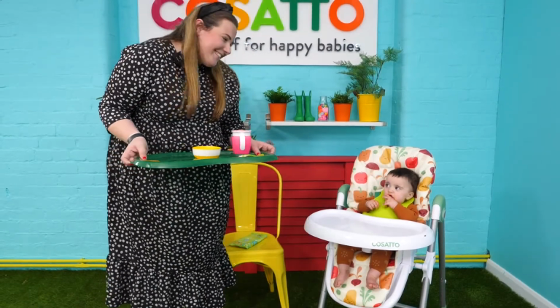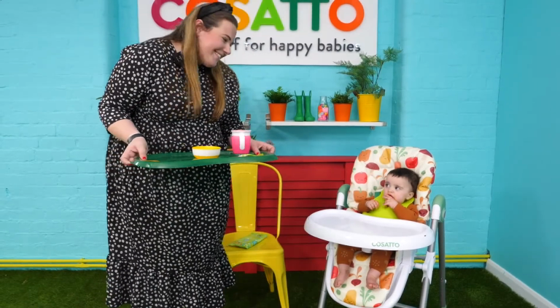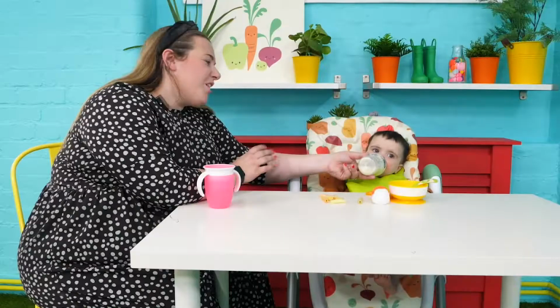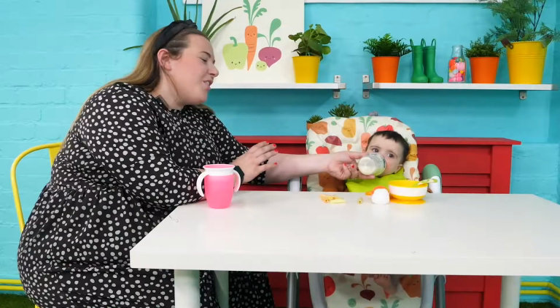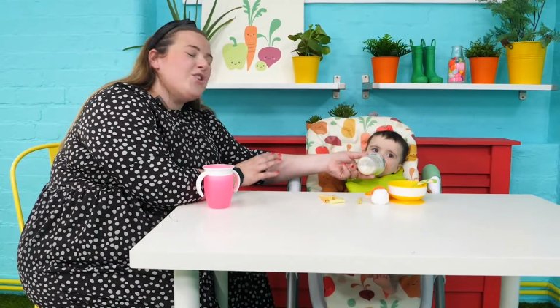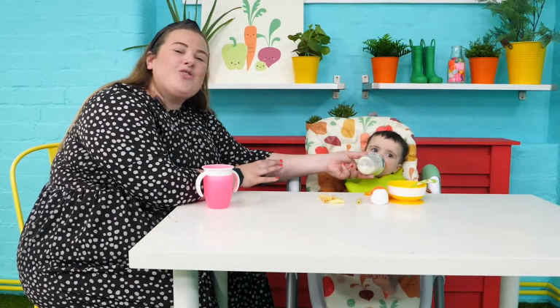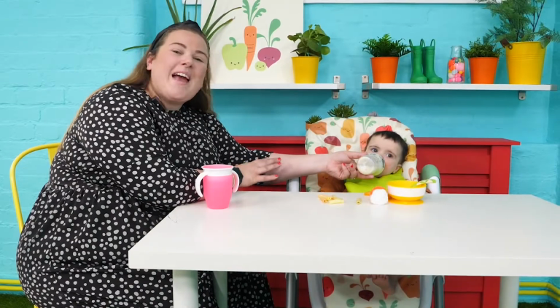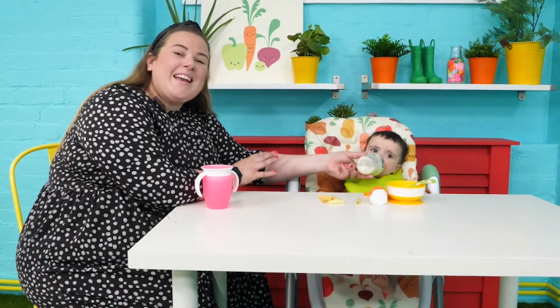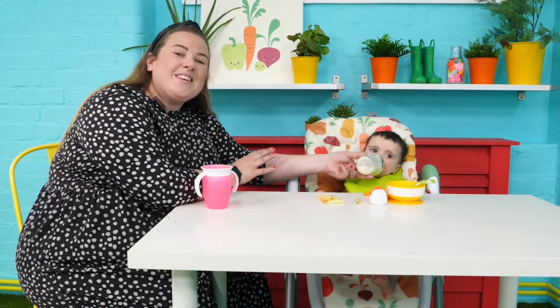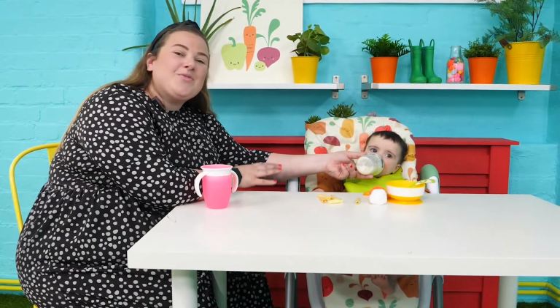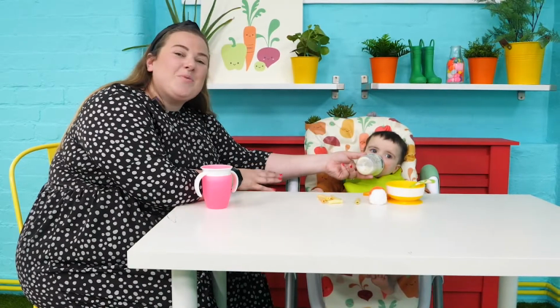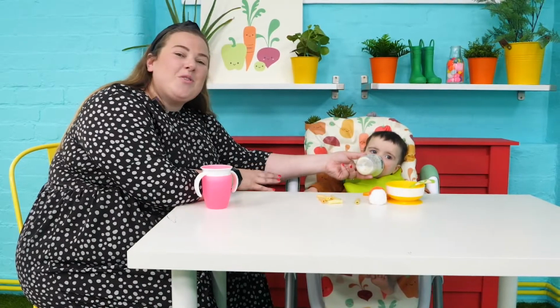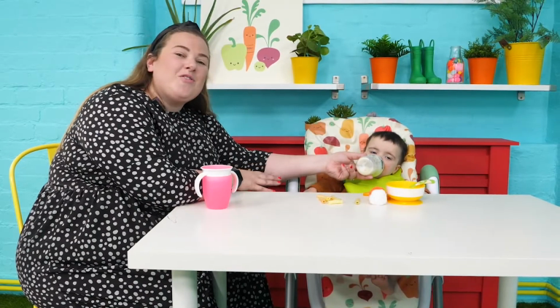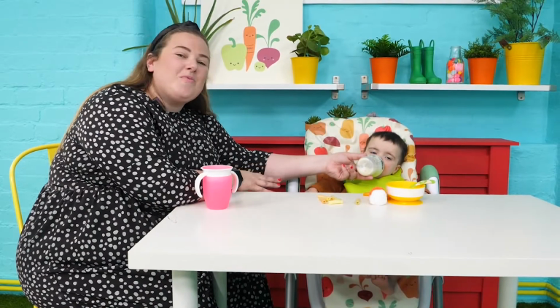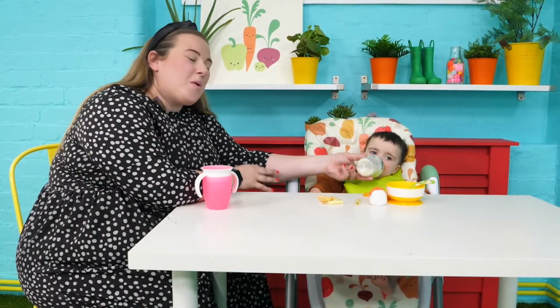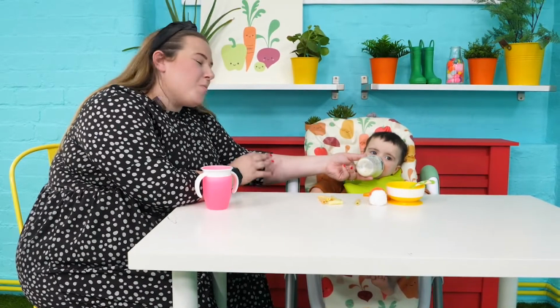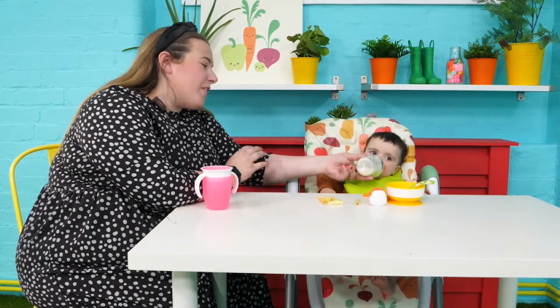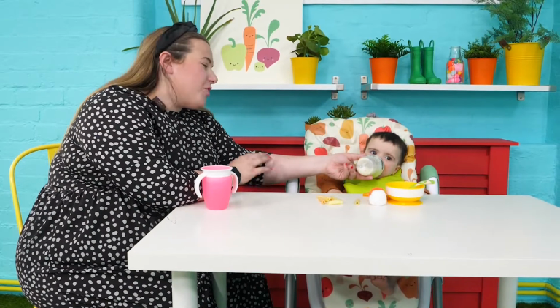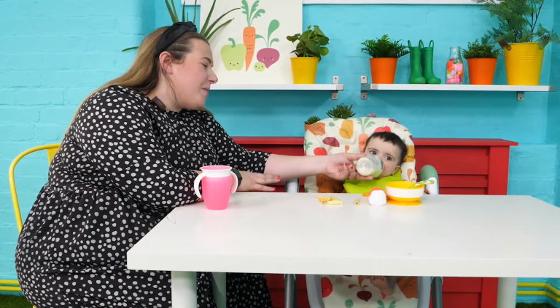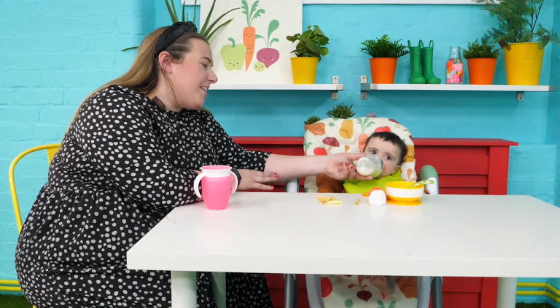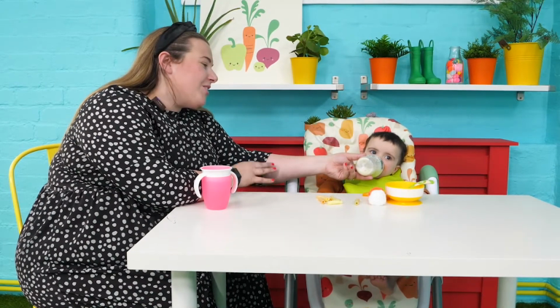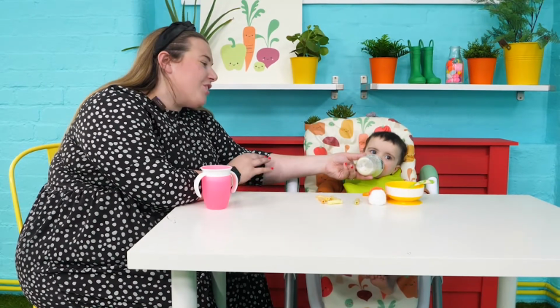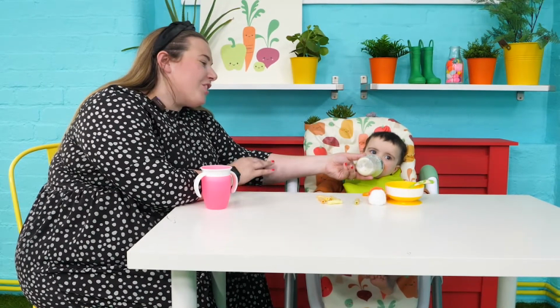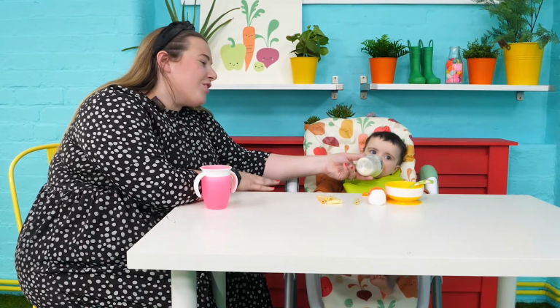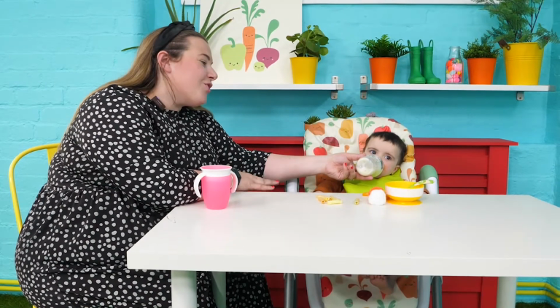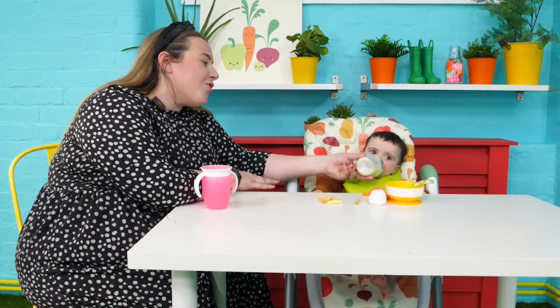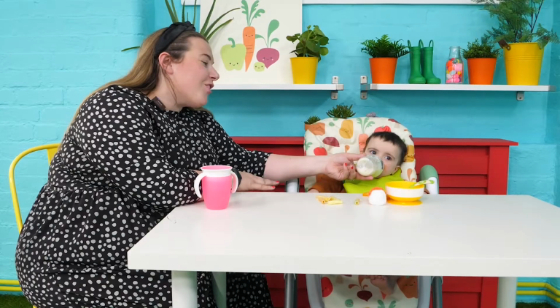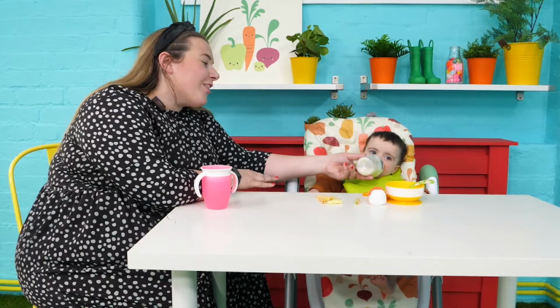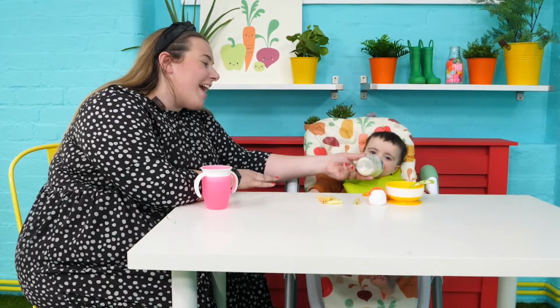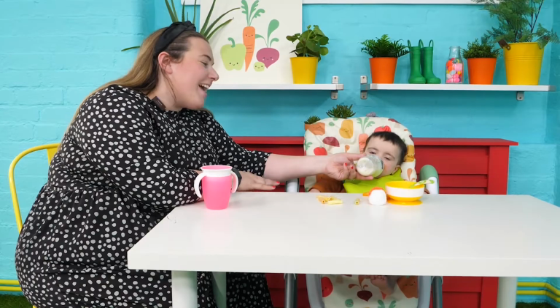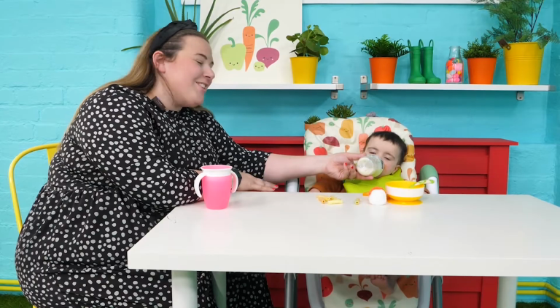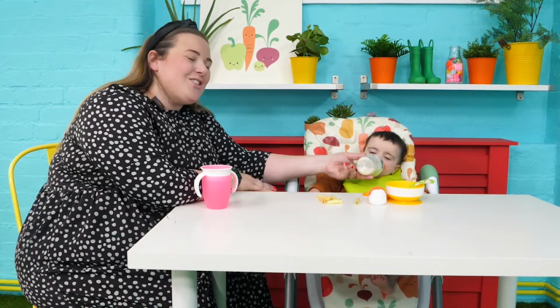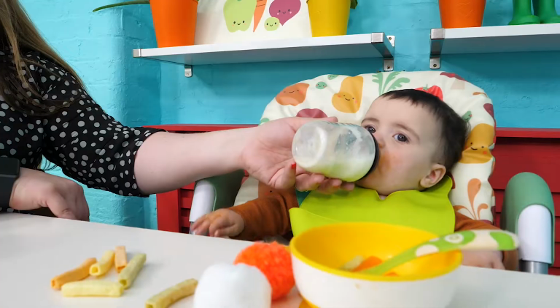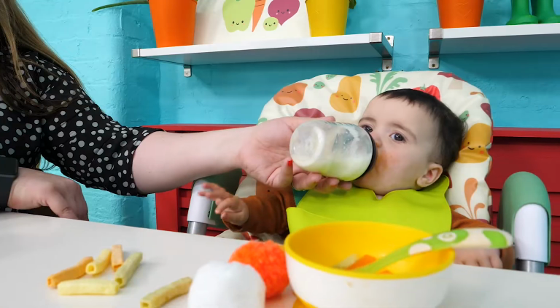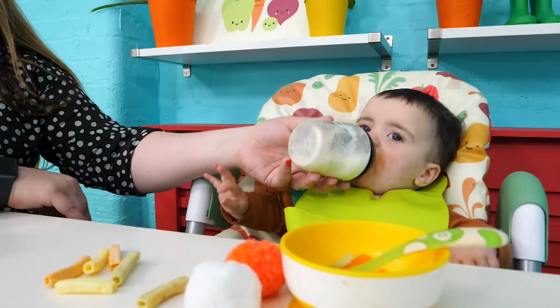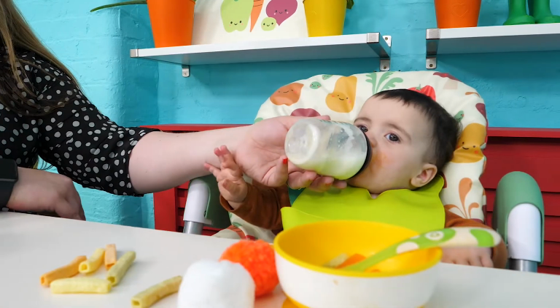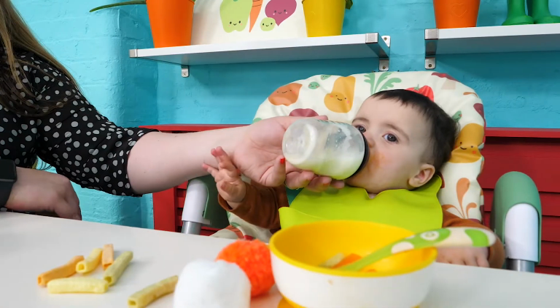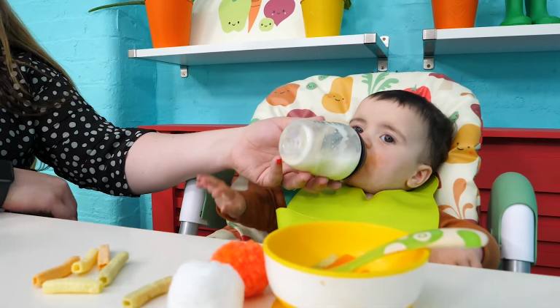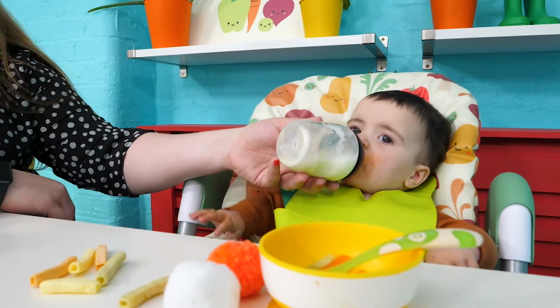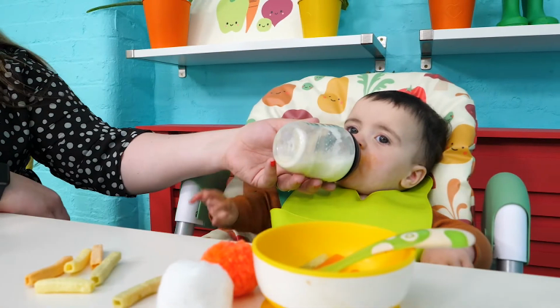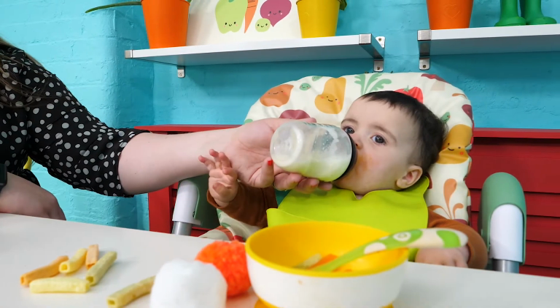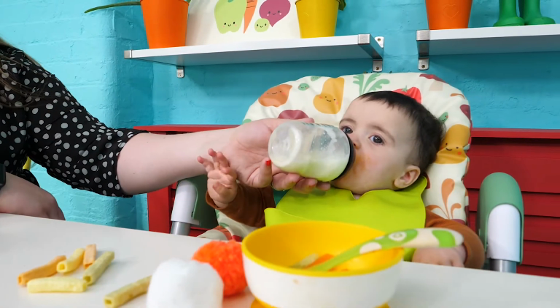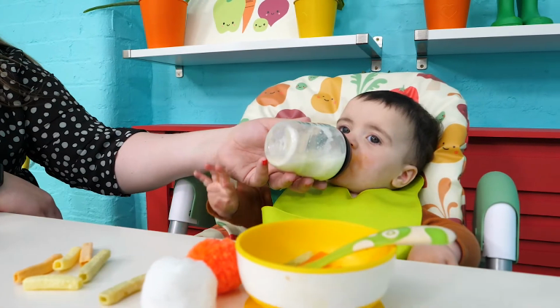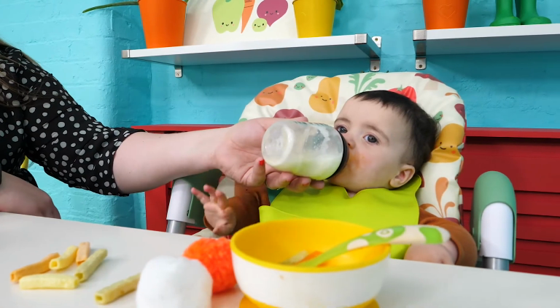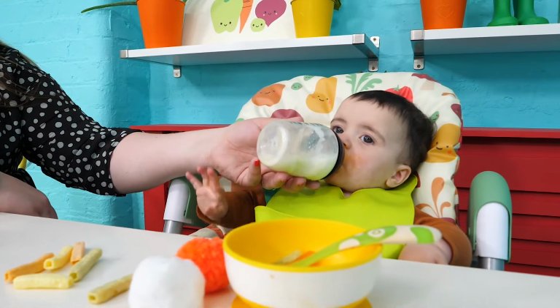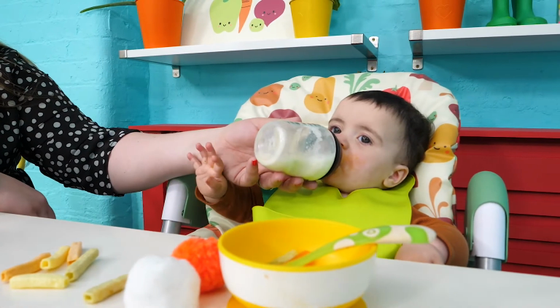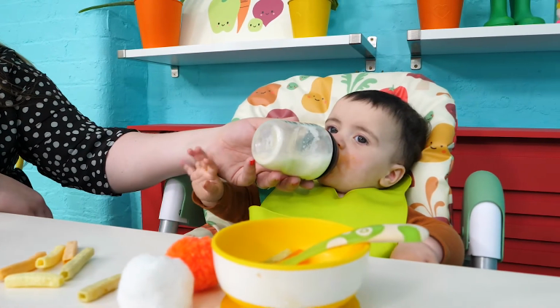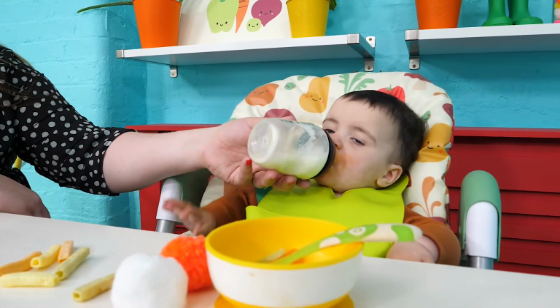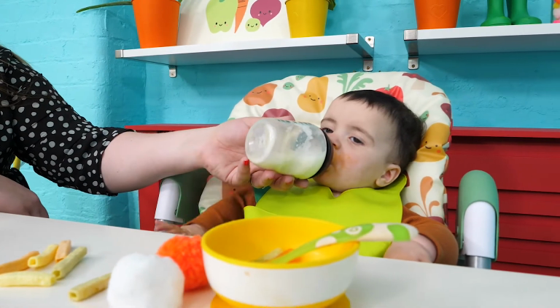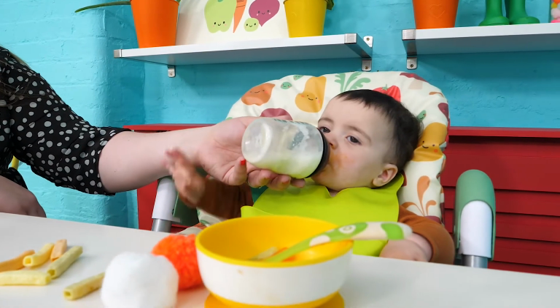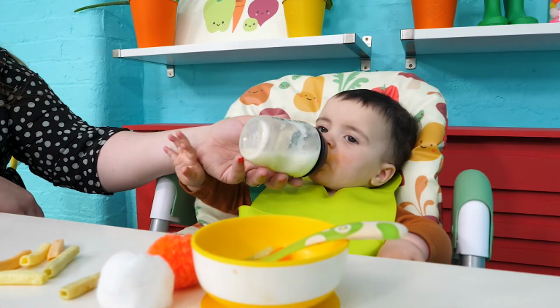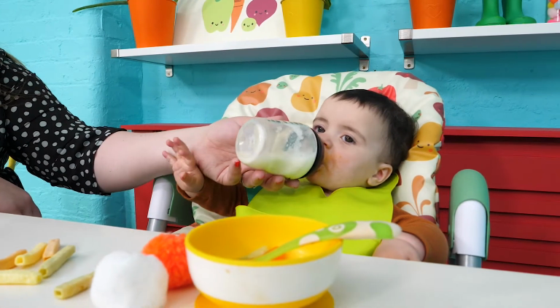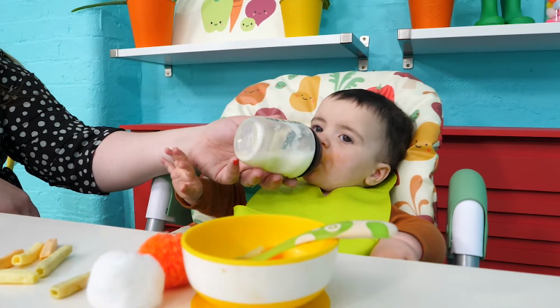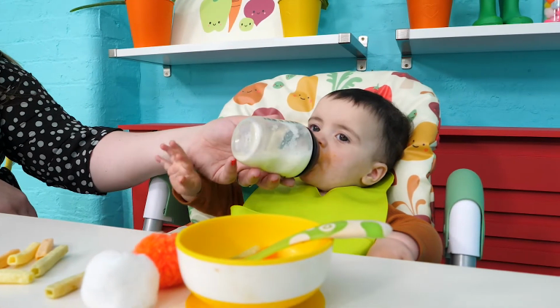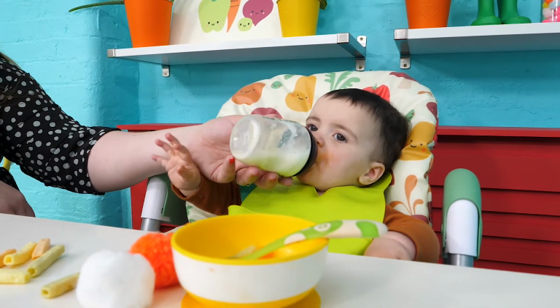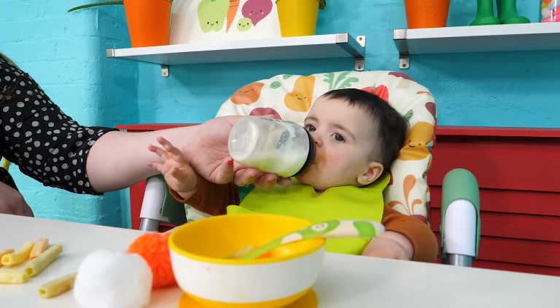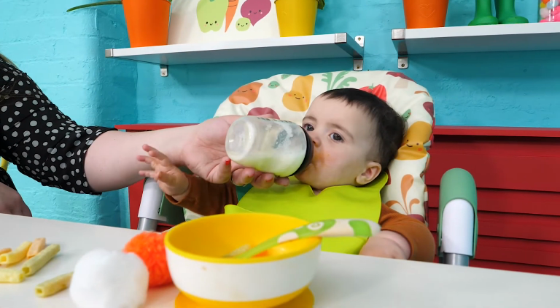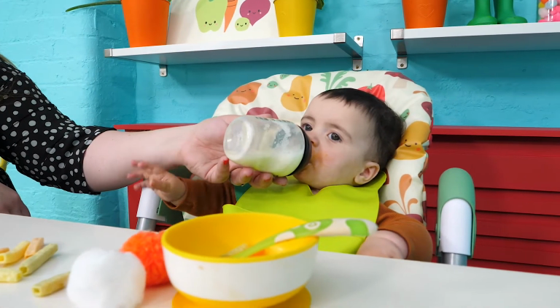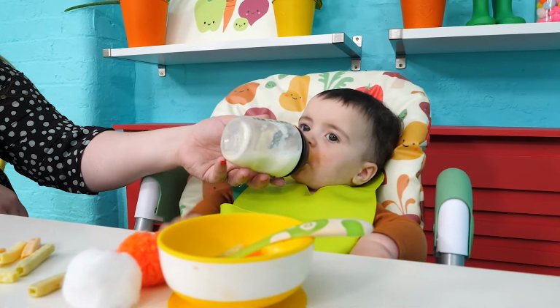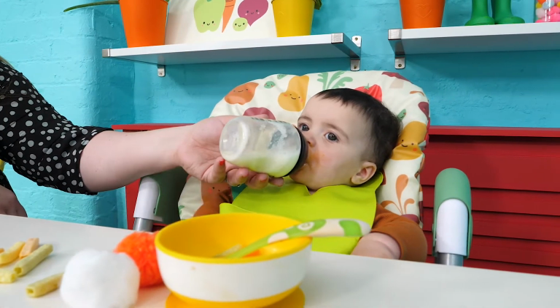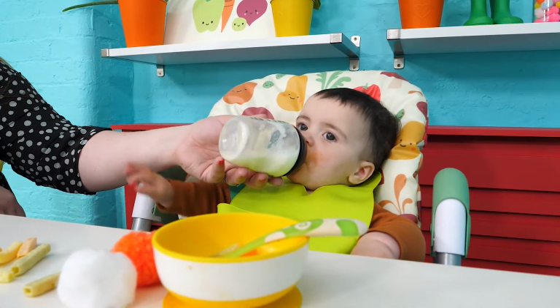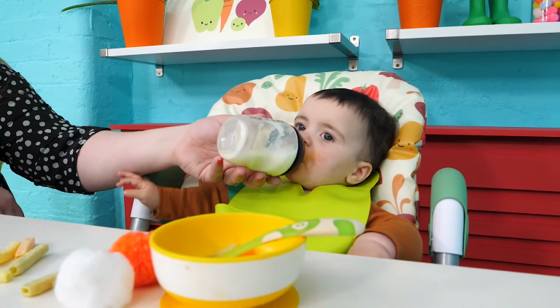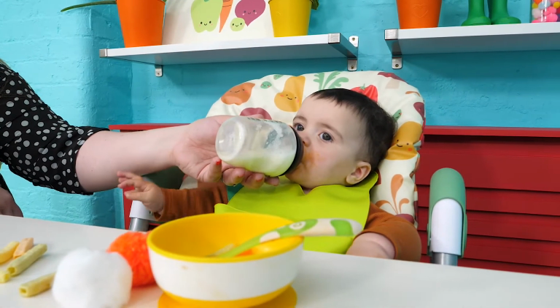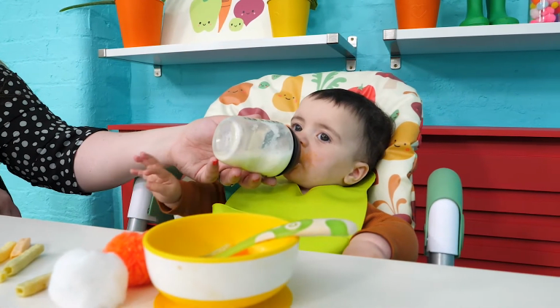The tray is removable, which means you can tuck the height chair underneath the table so little one can join you.